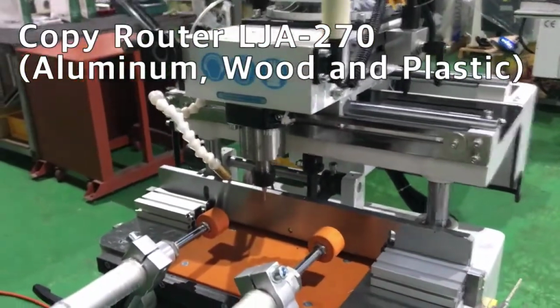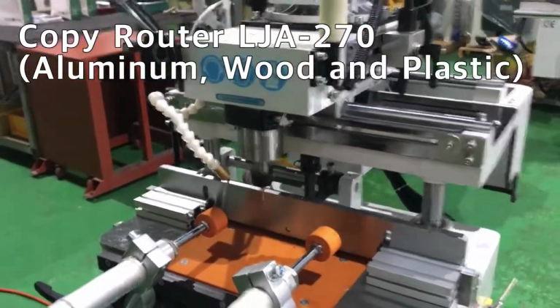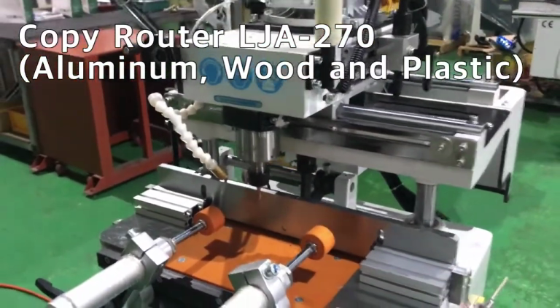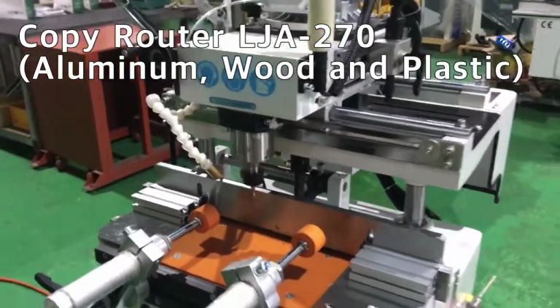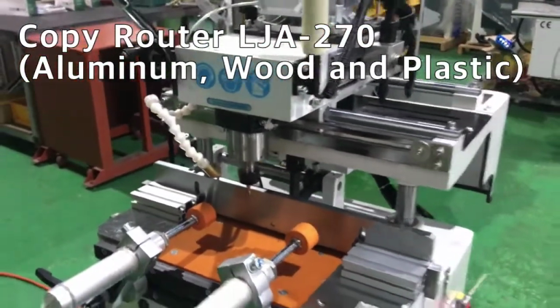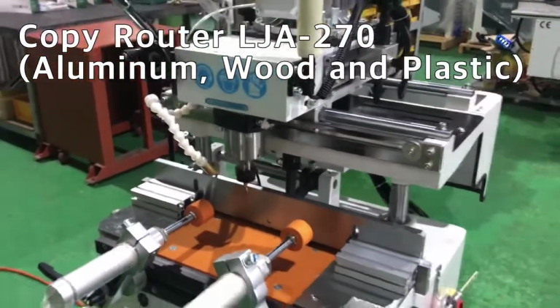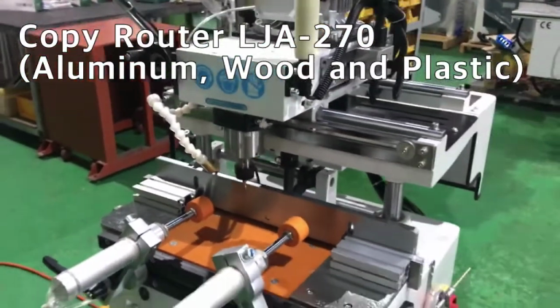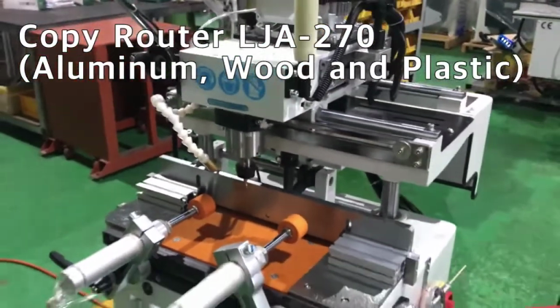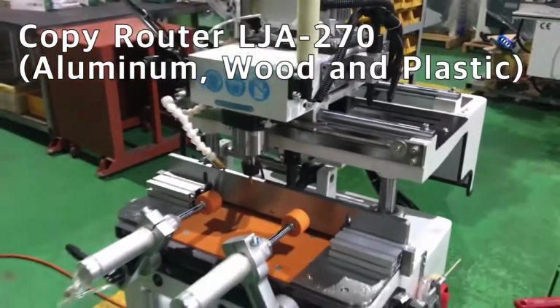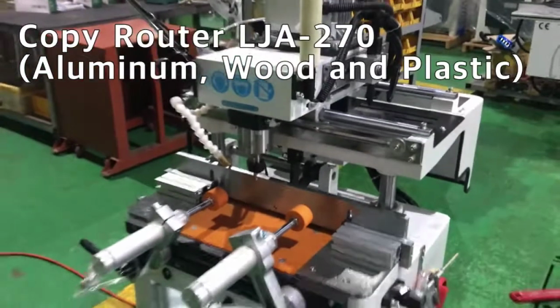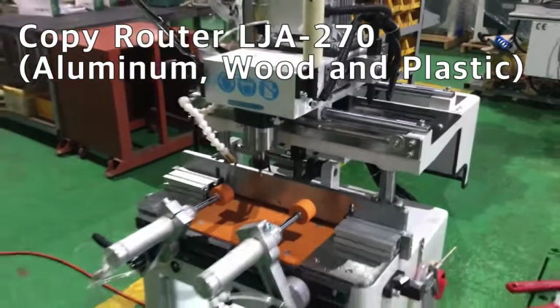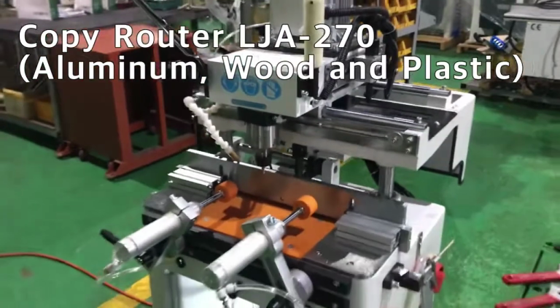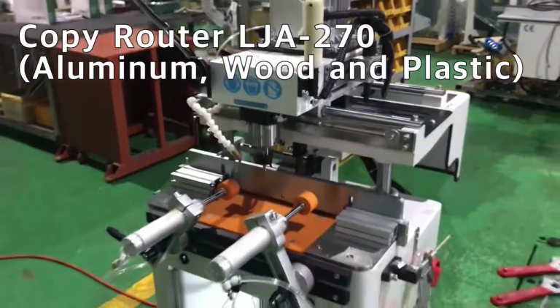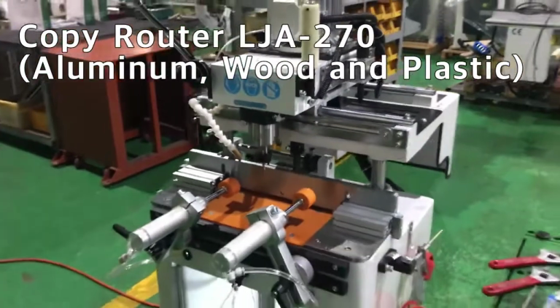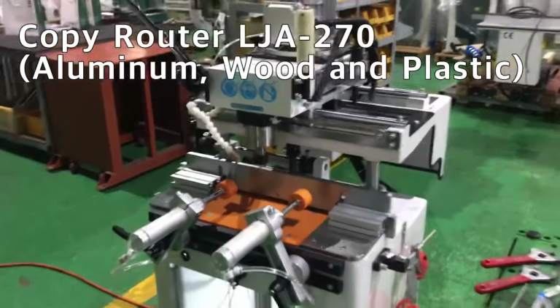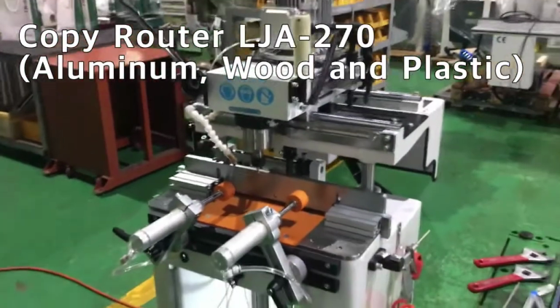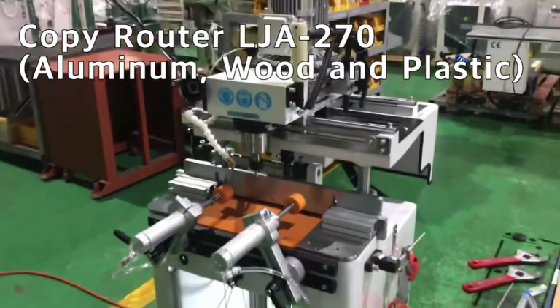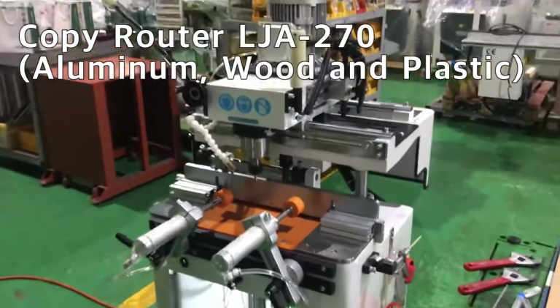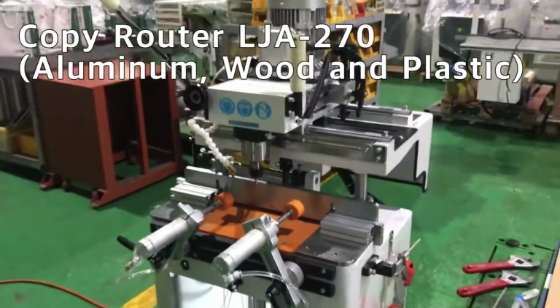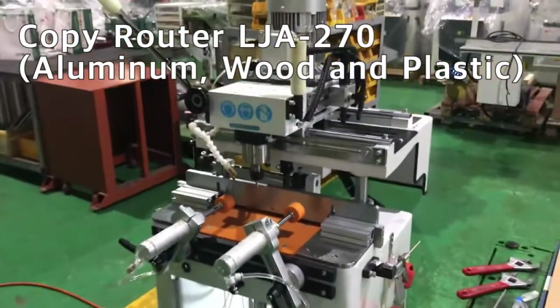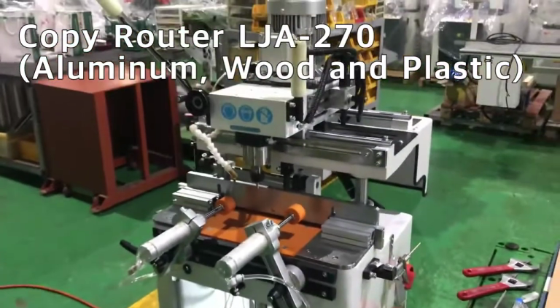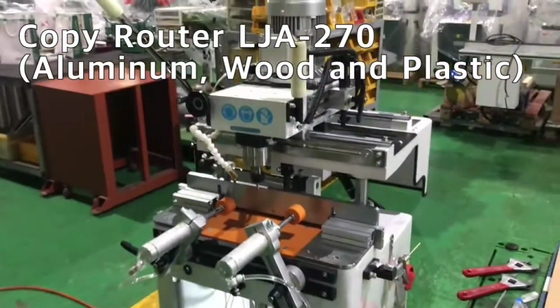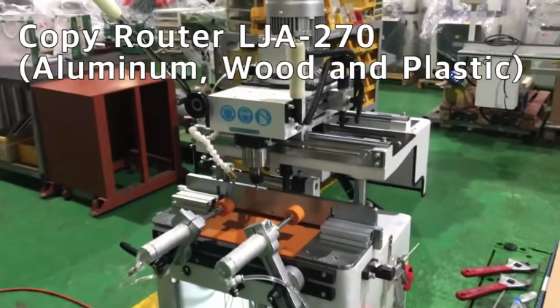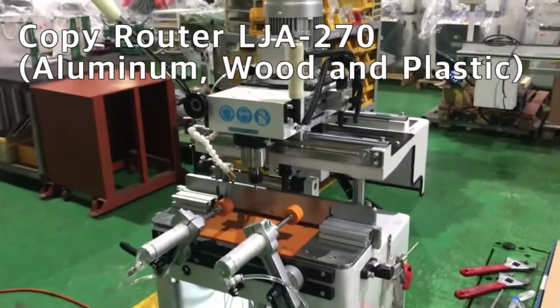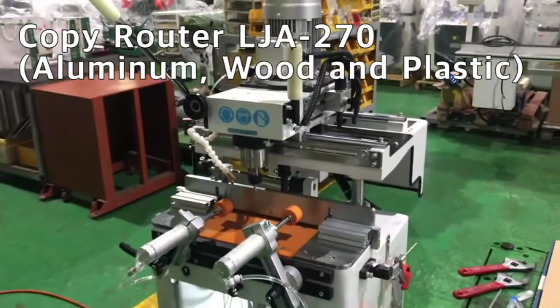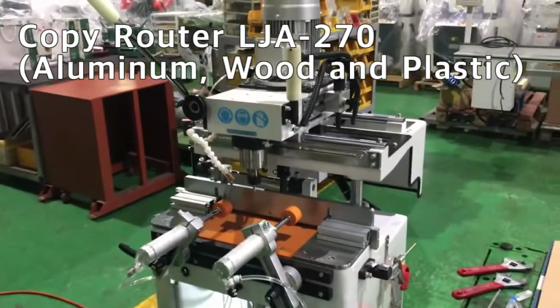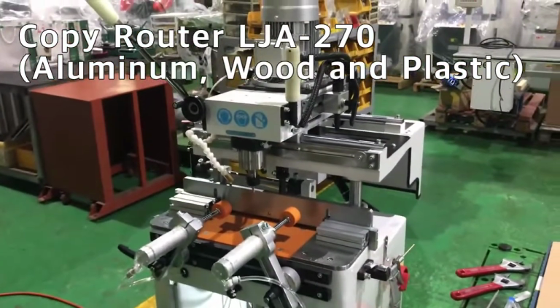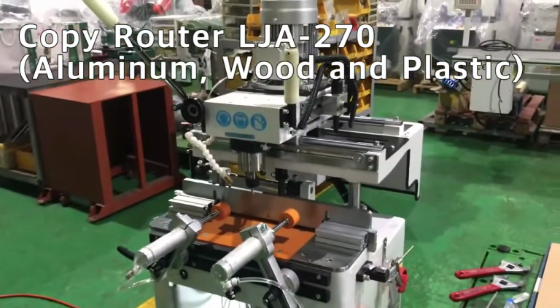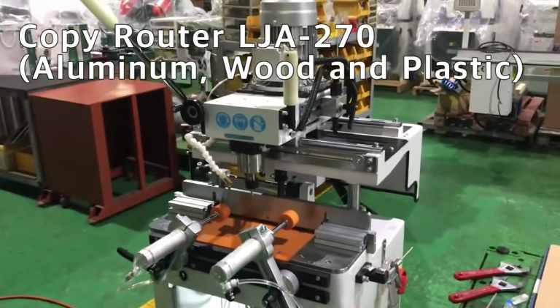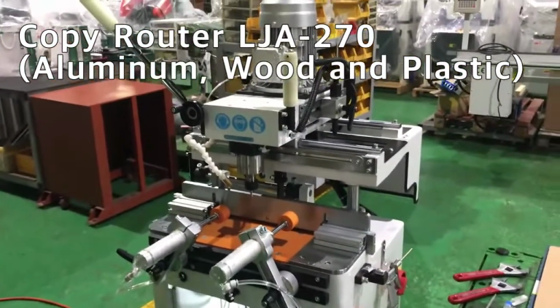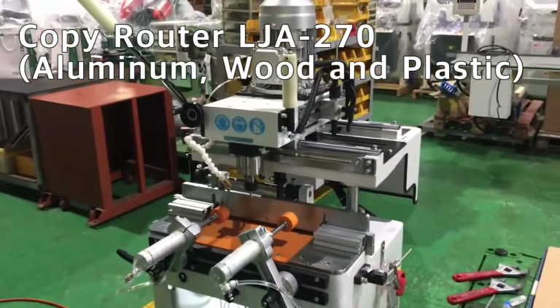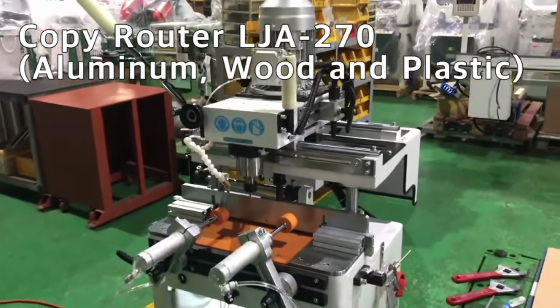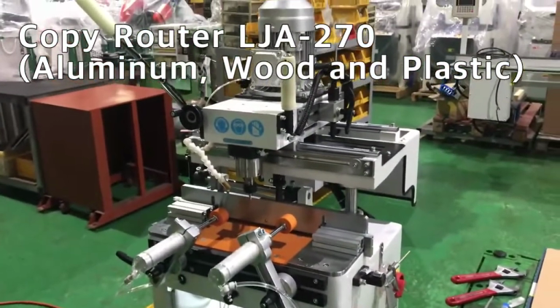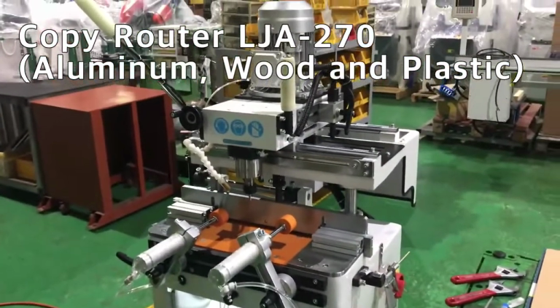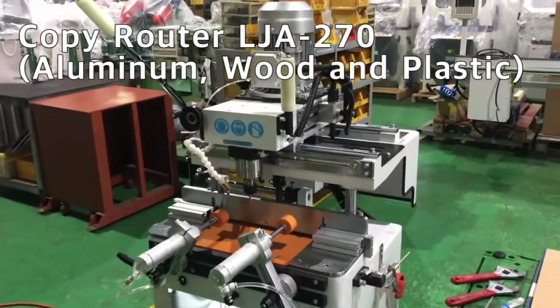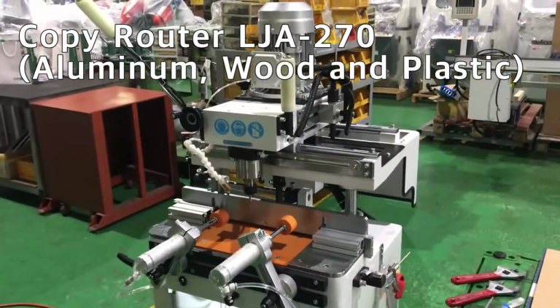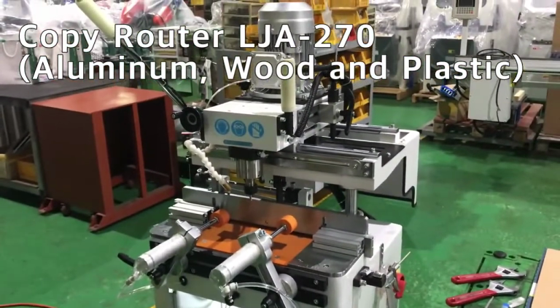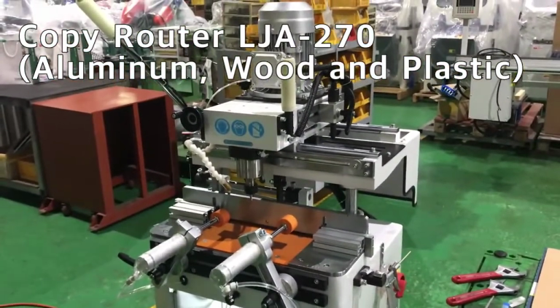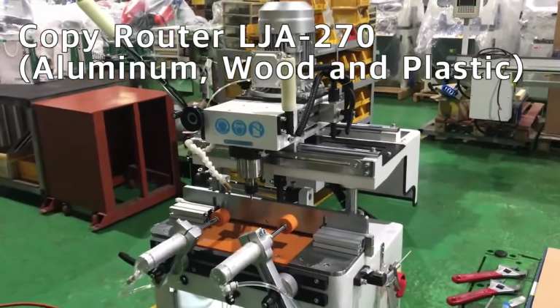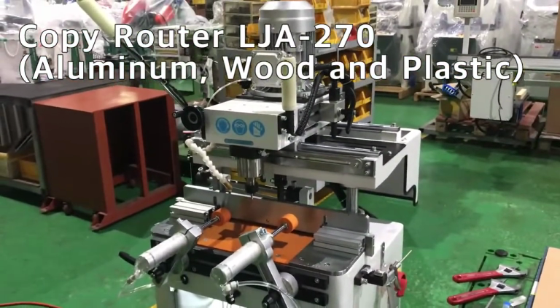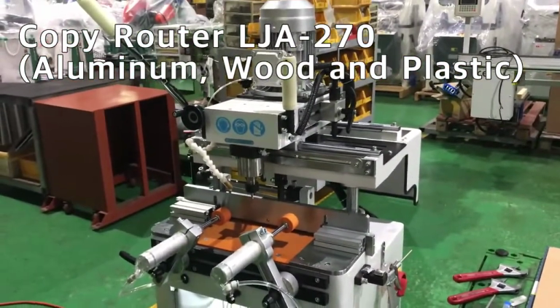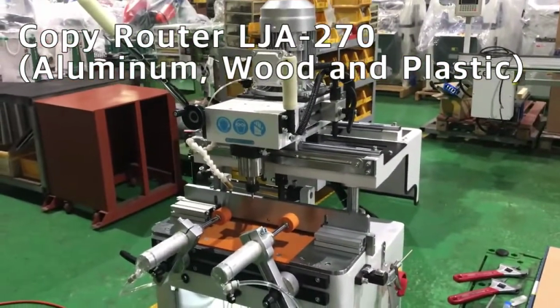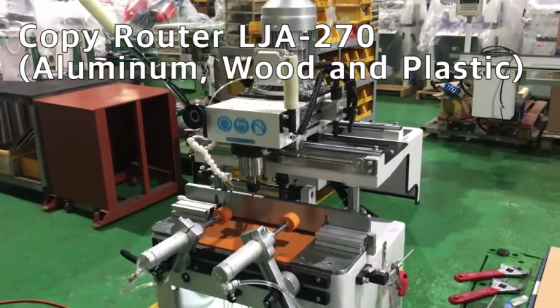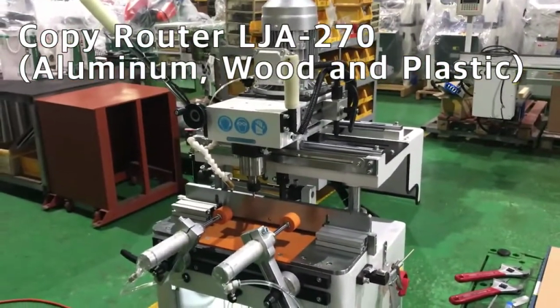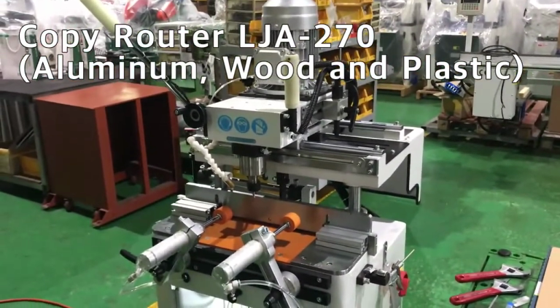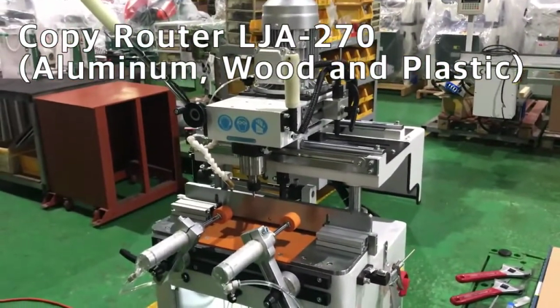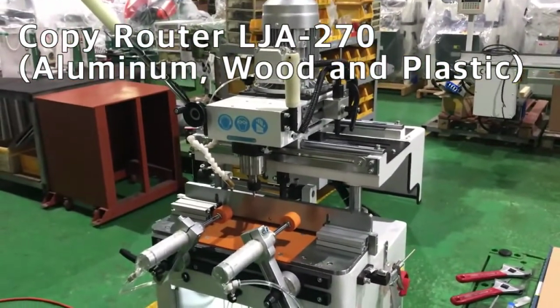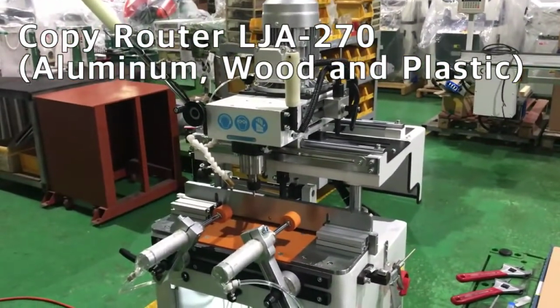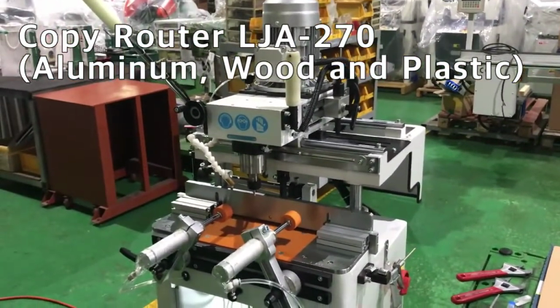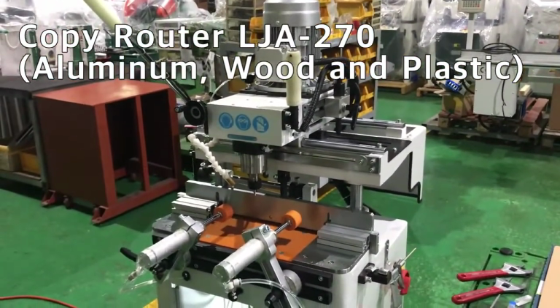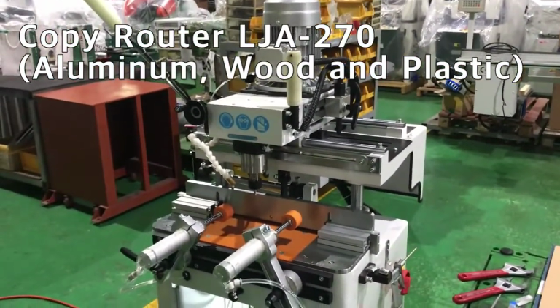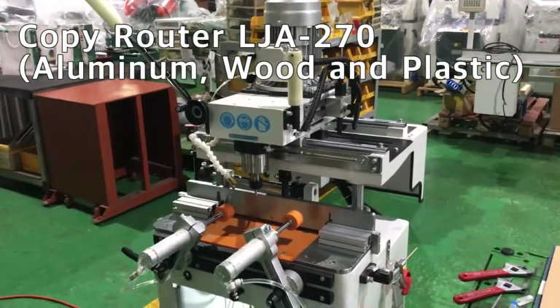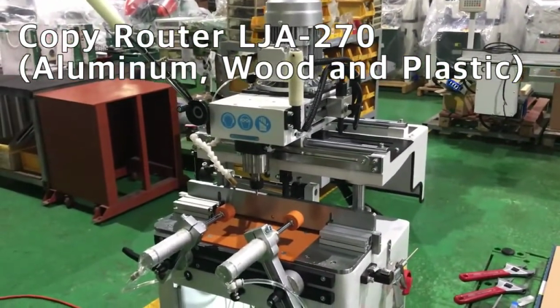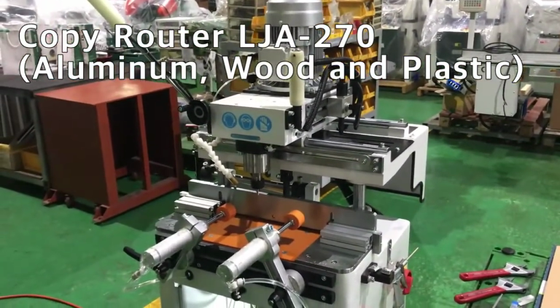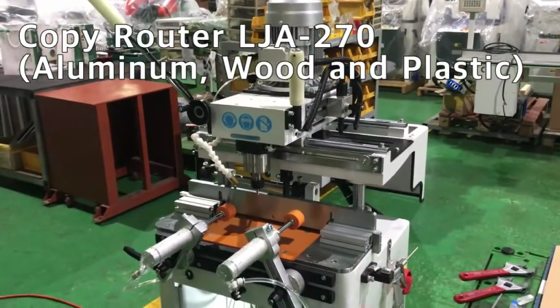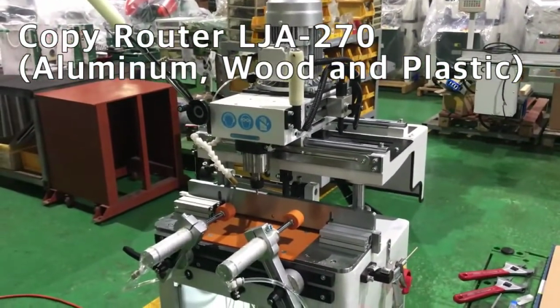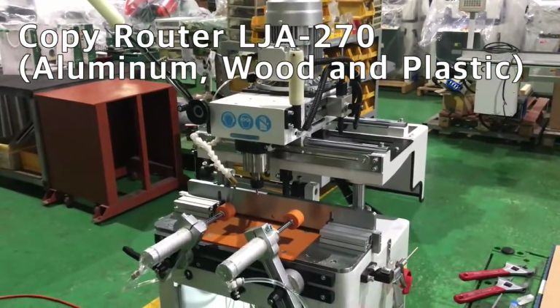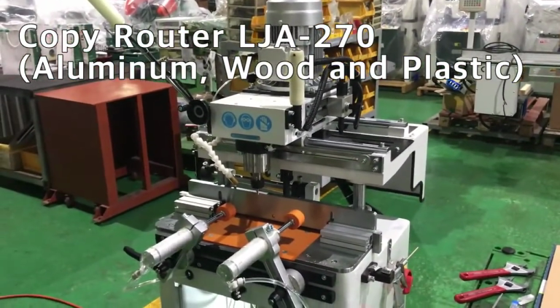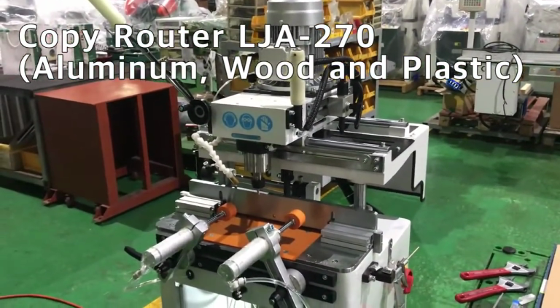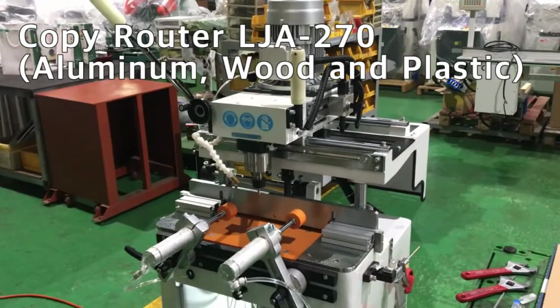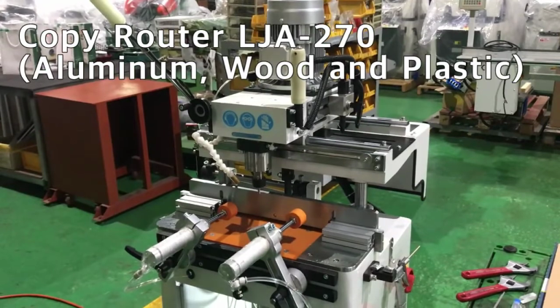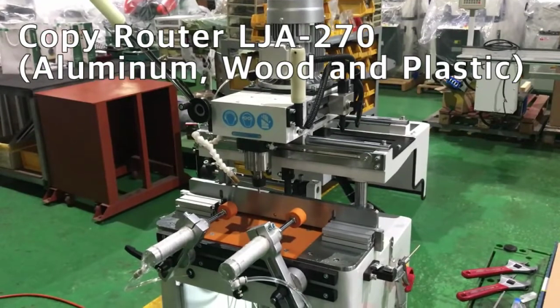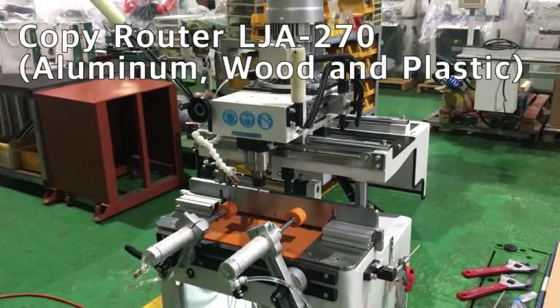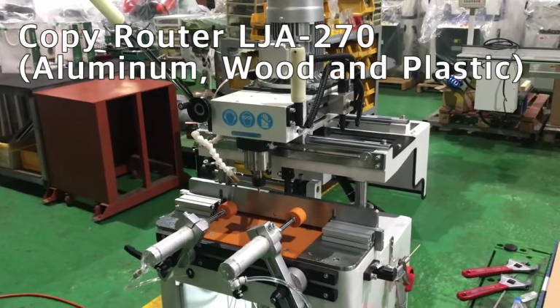This machine can process aluminum, wood, and plastic. Thank you.